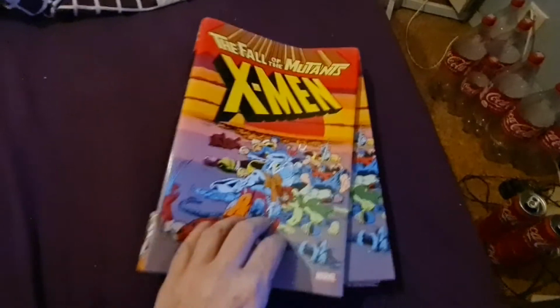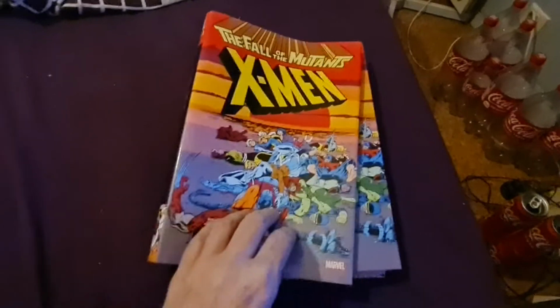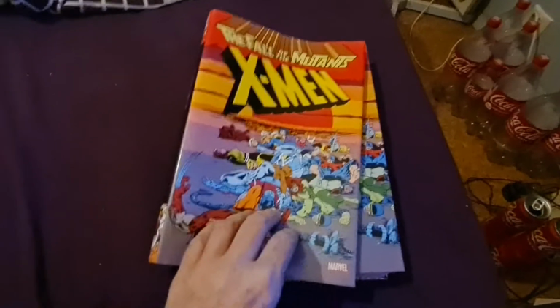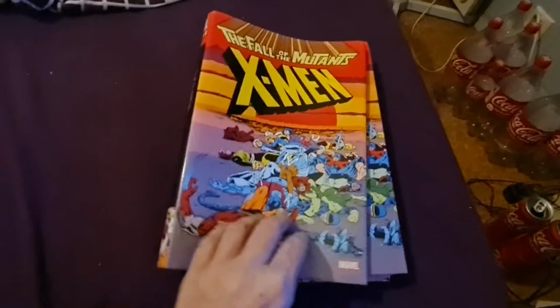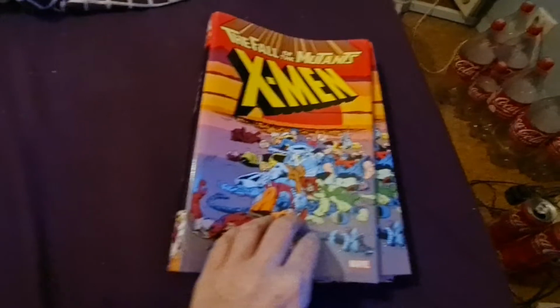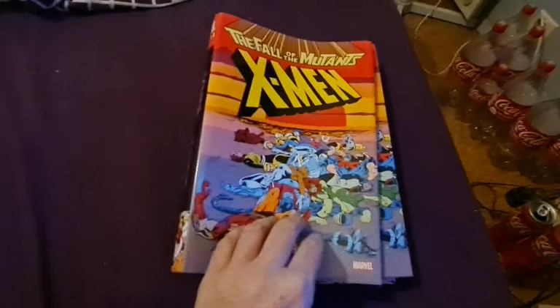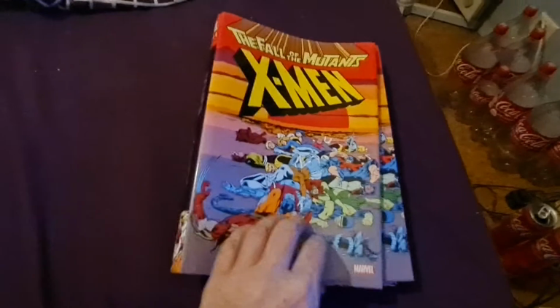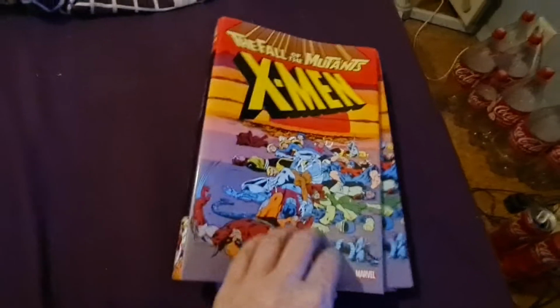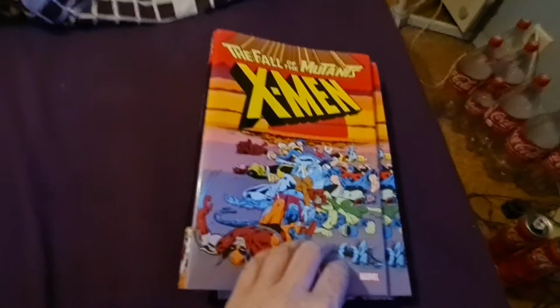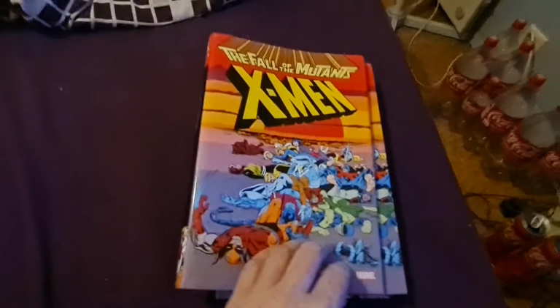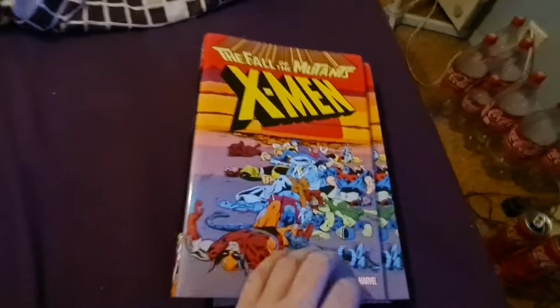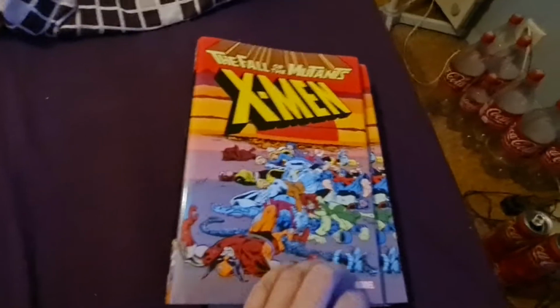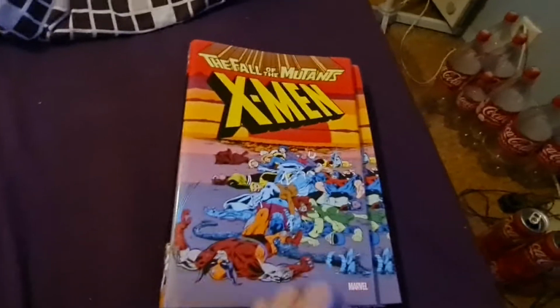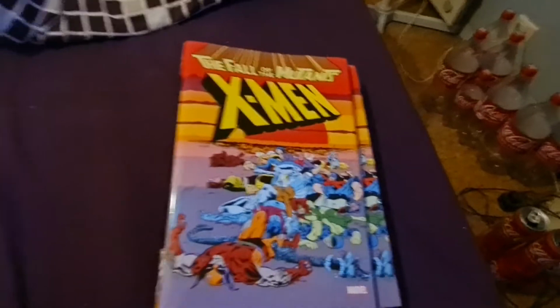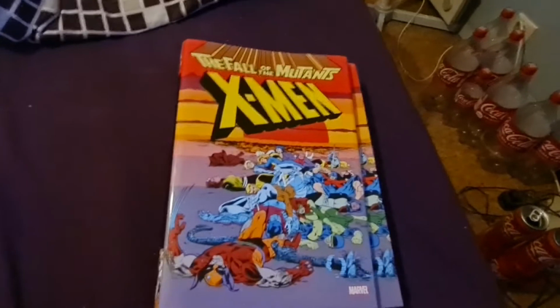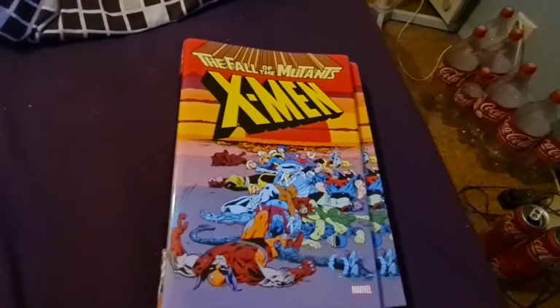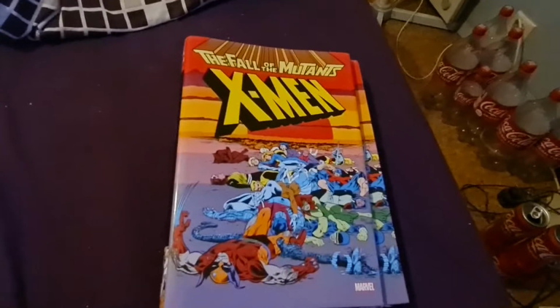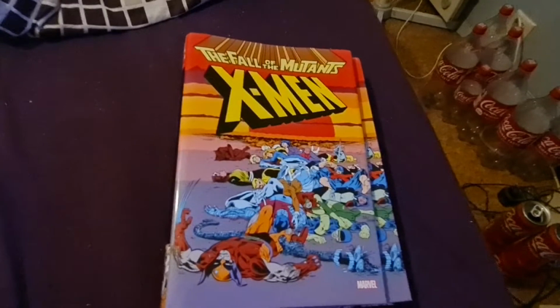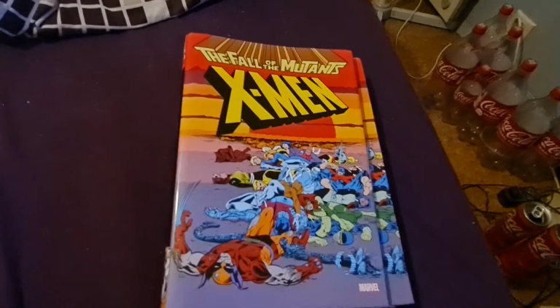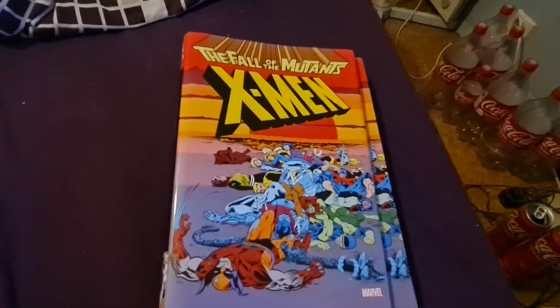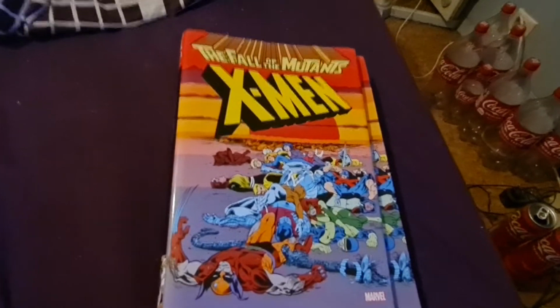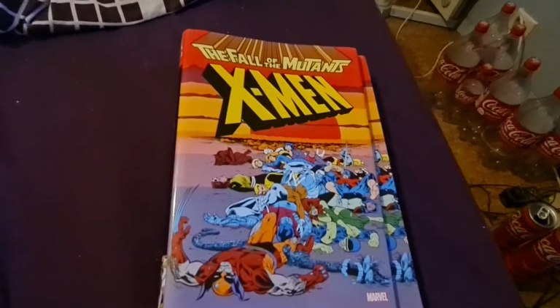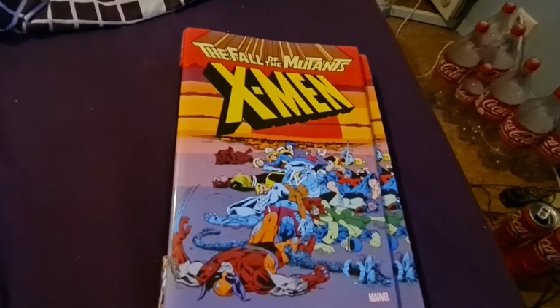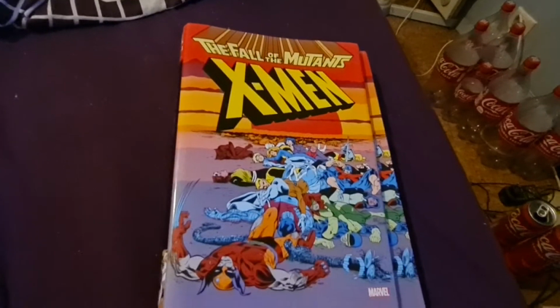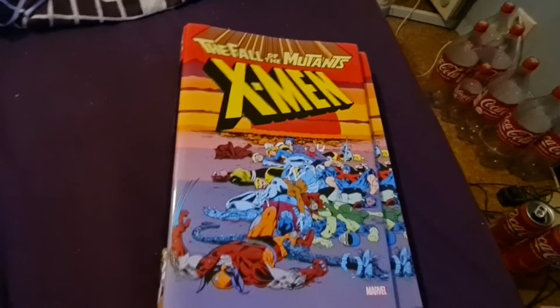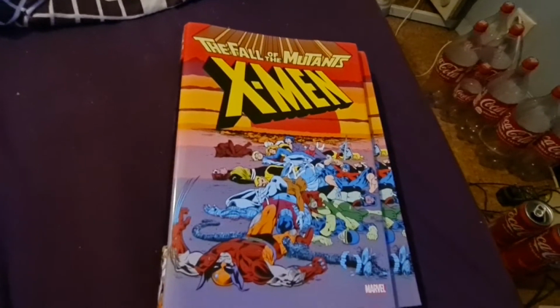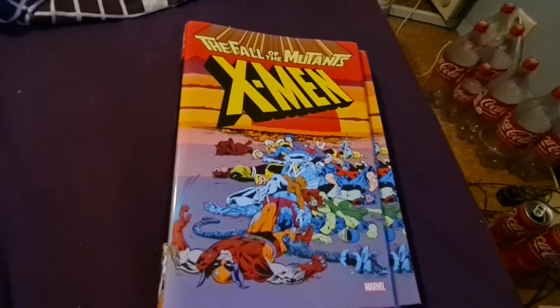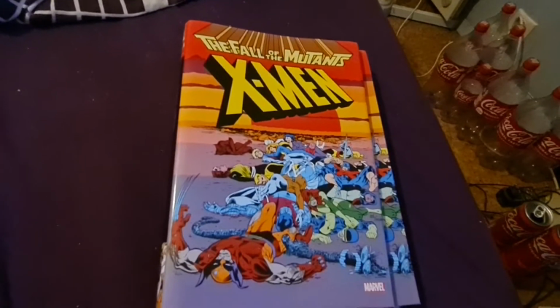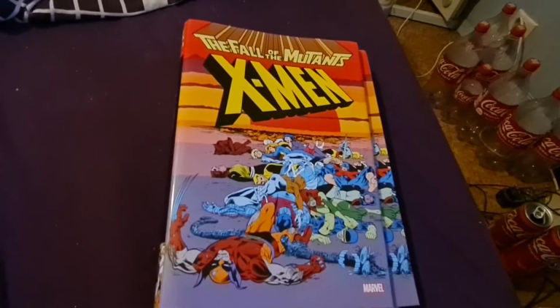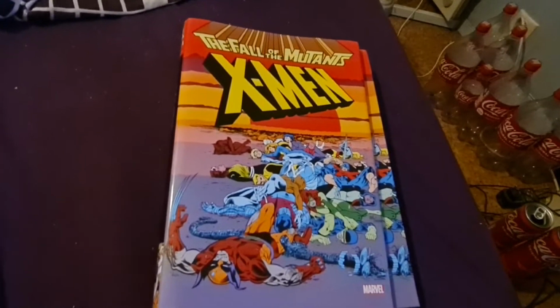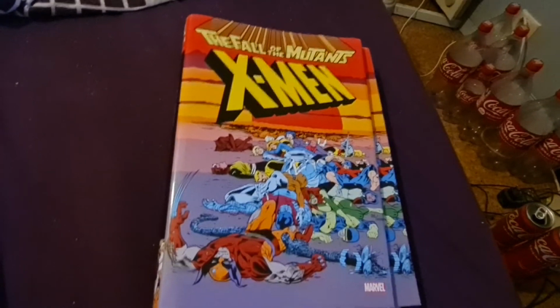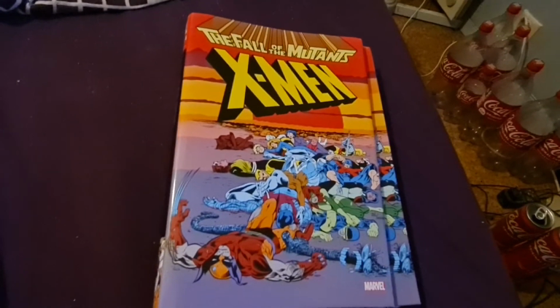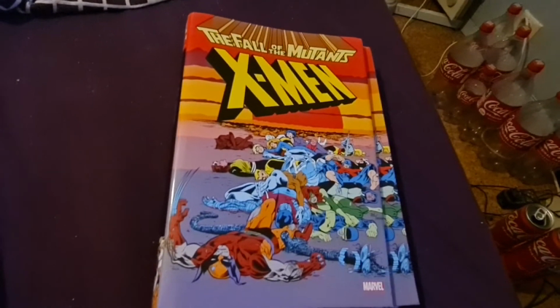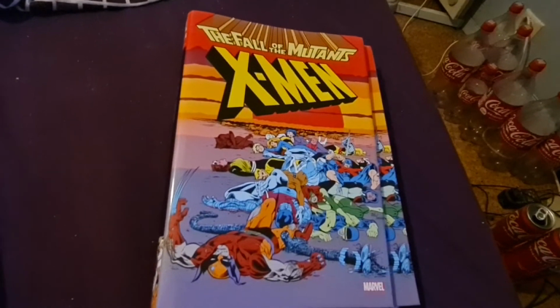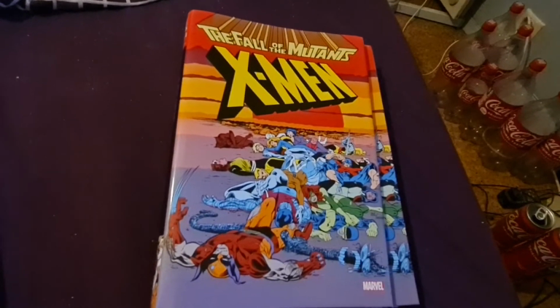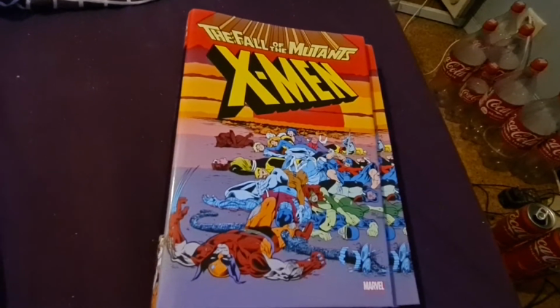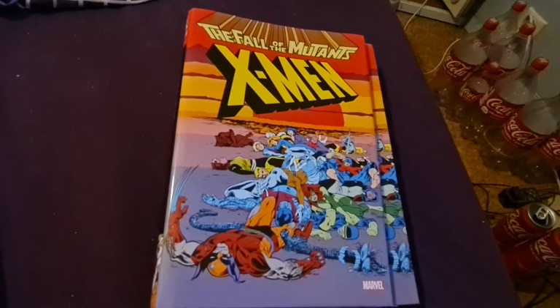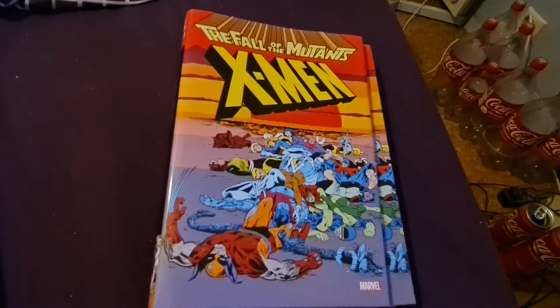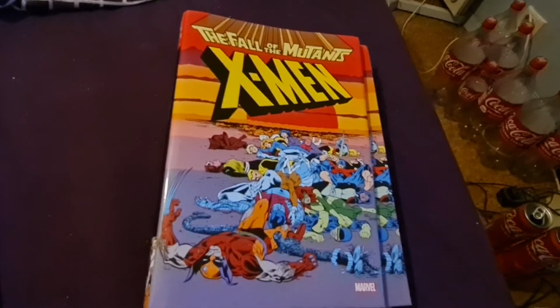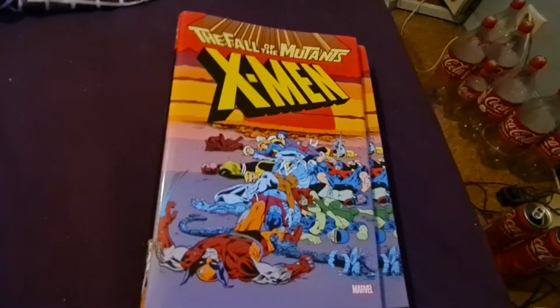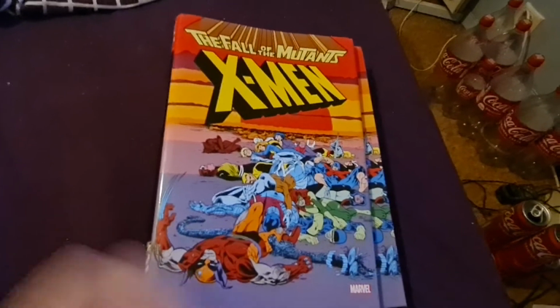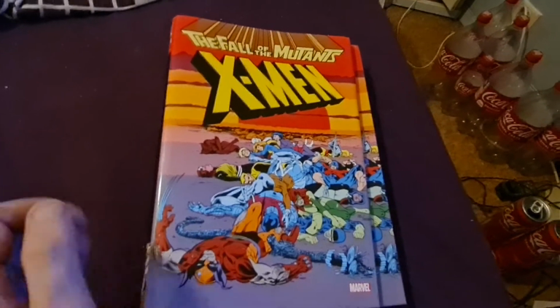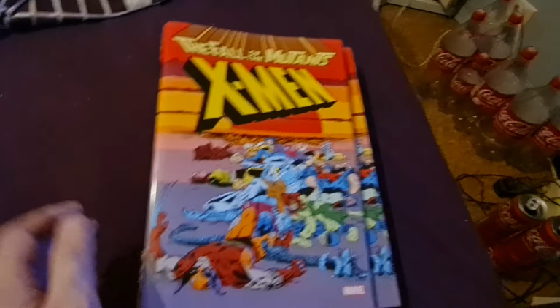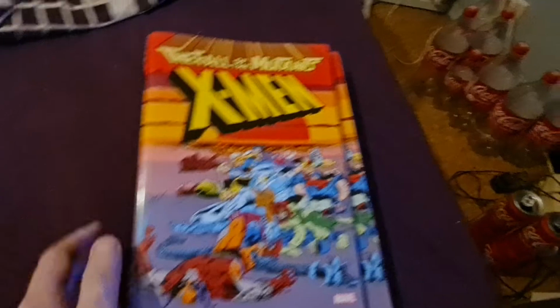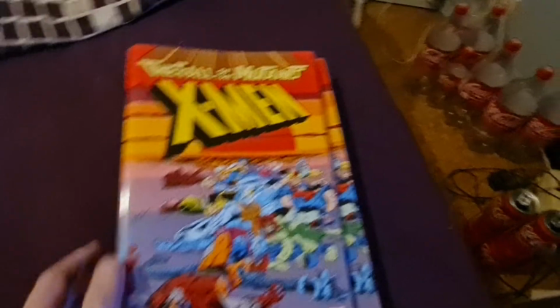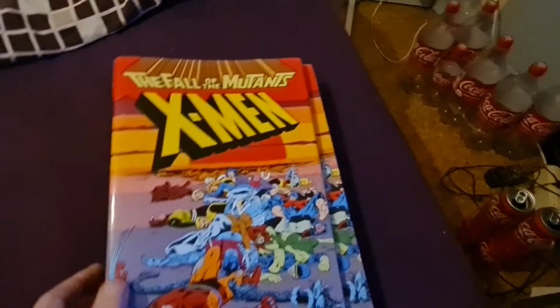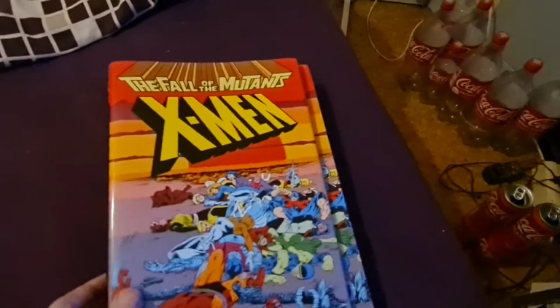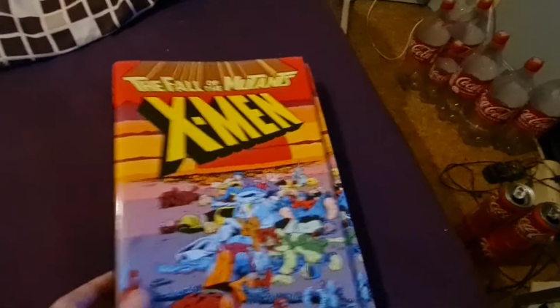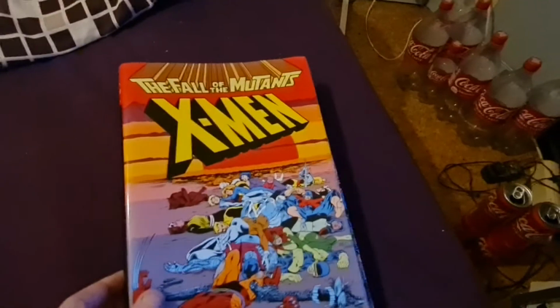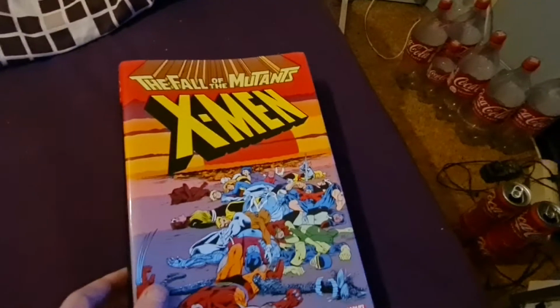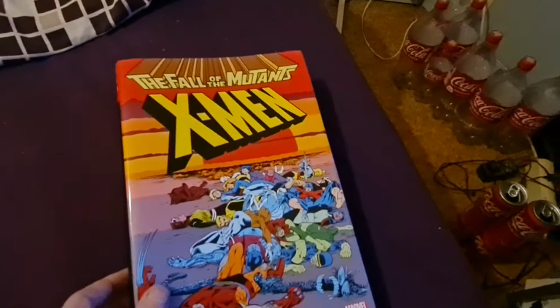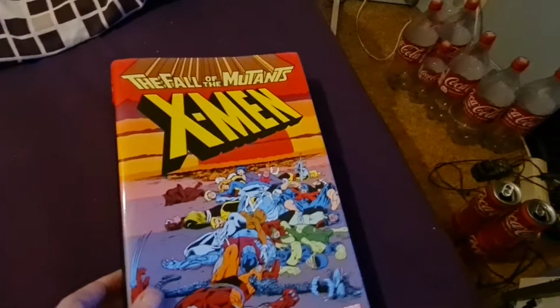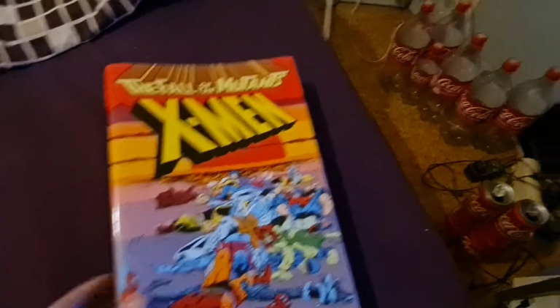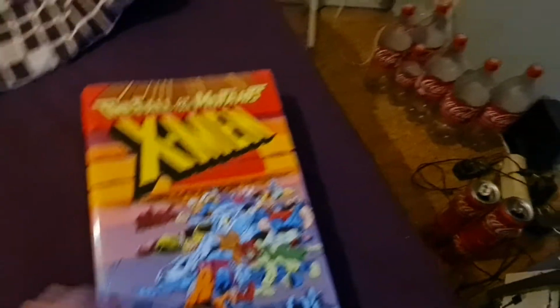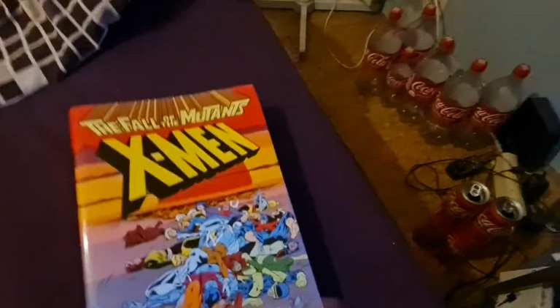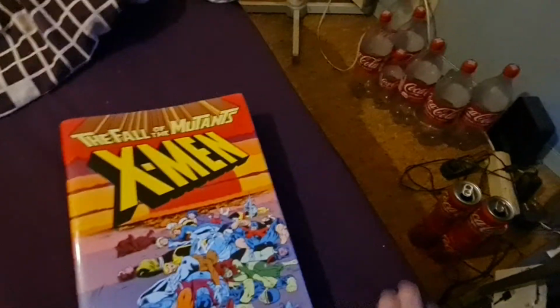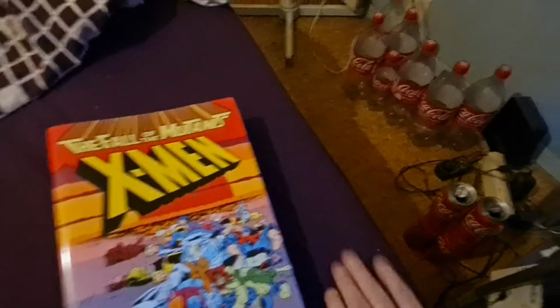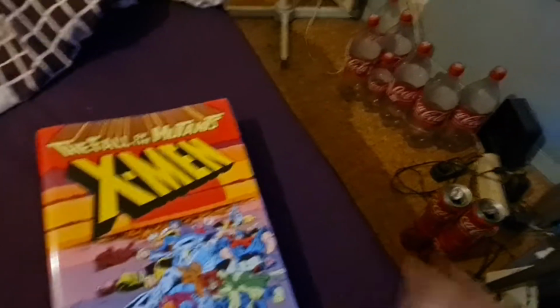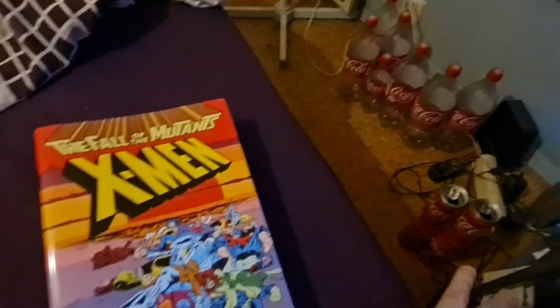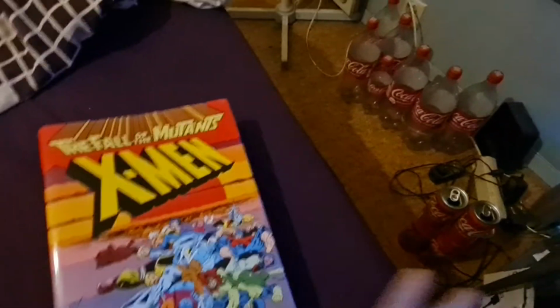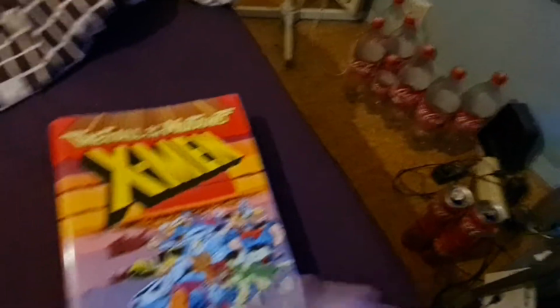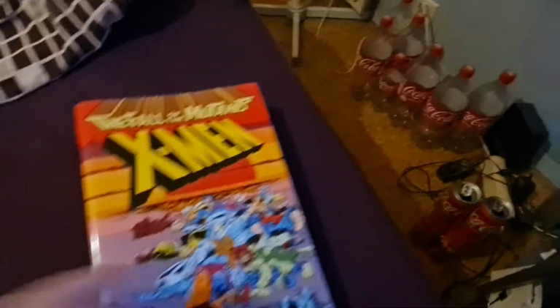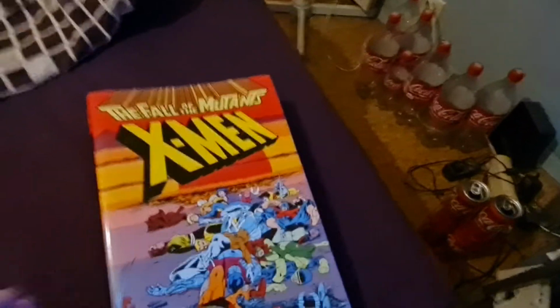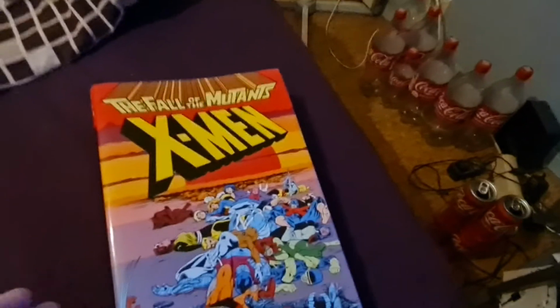Well, welcome to a new video. Let me show you a new book I got yesterday.